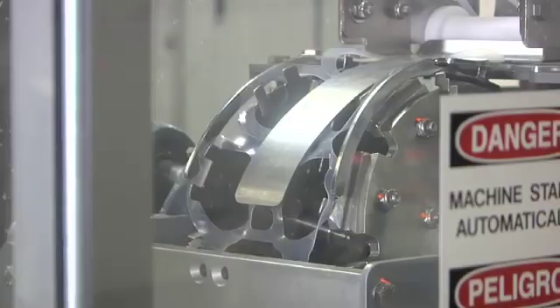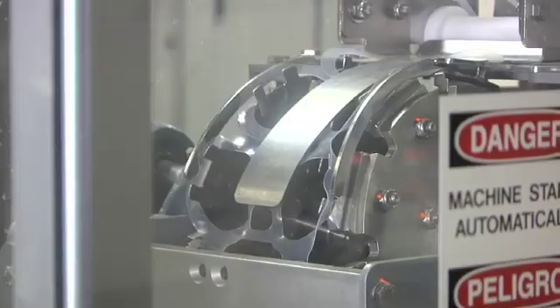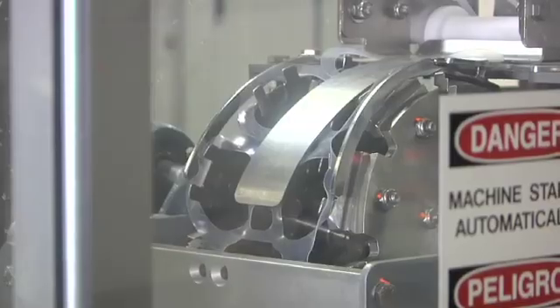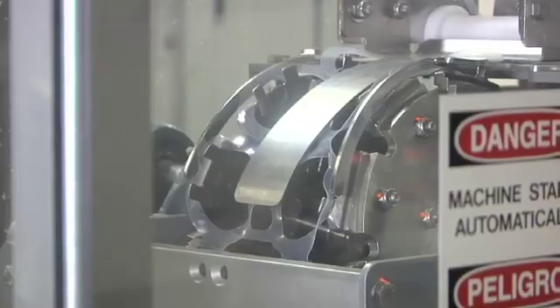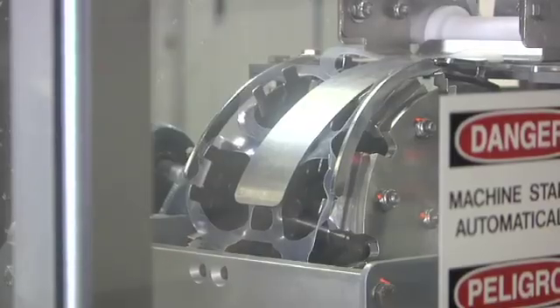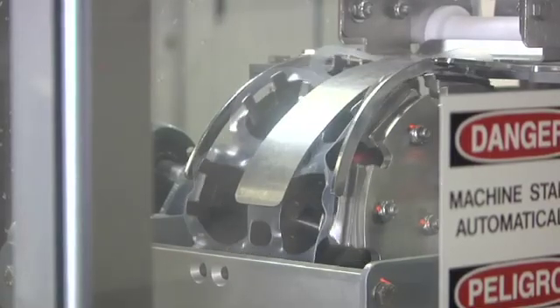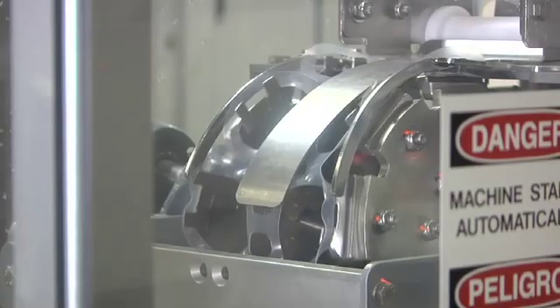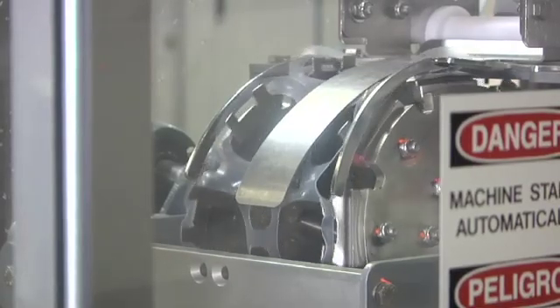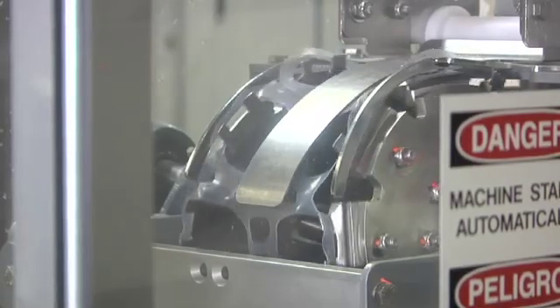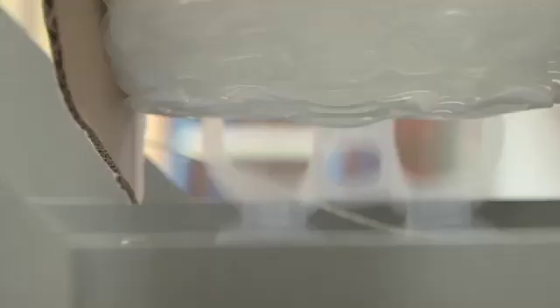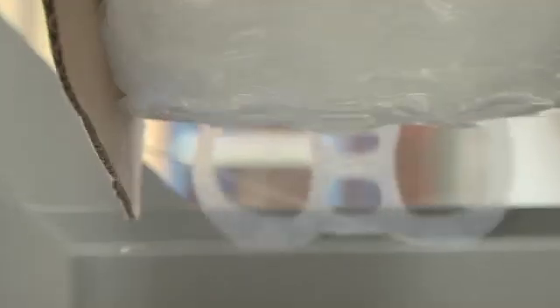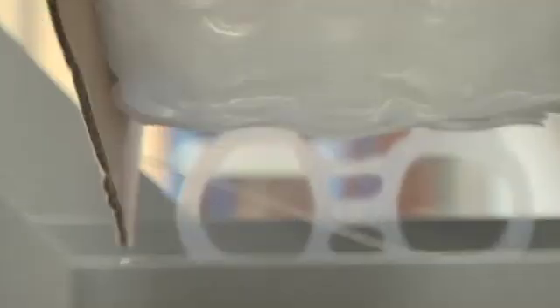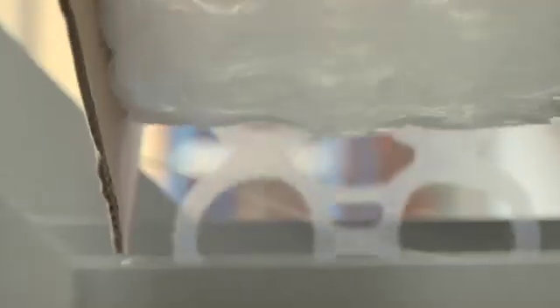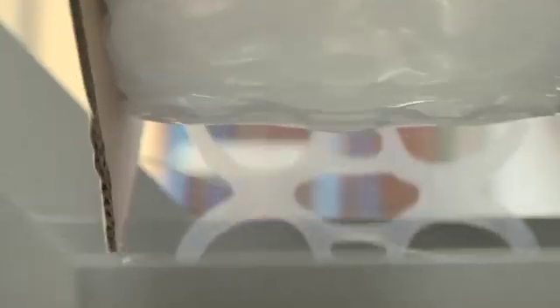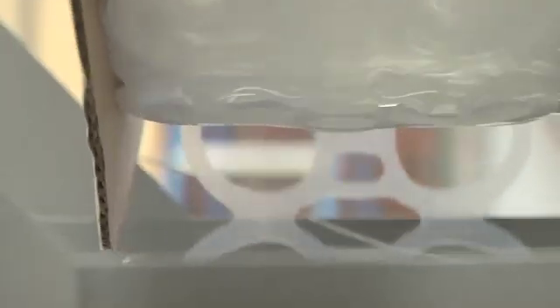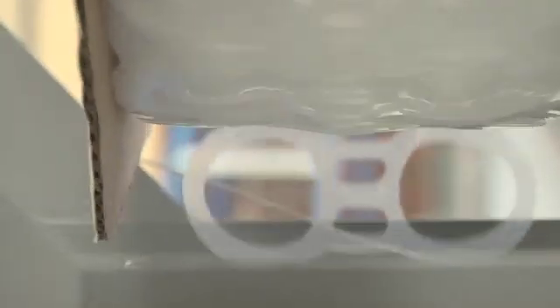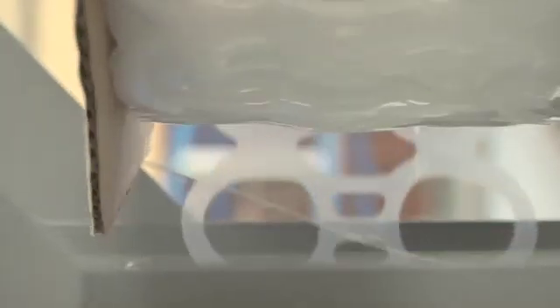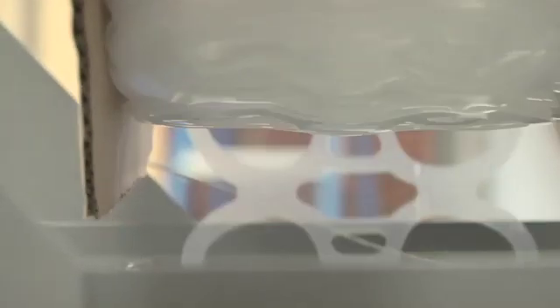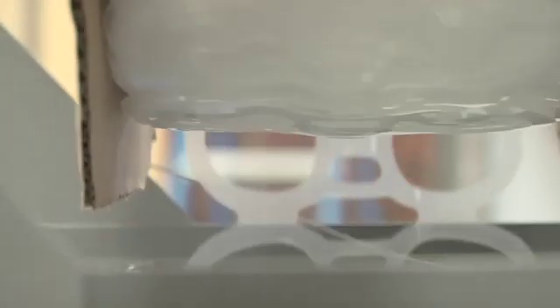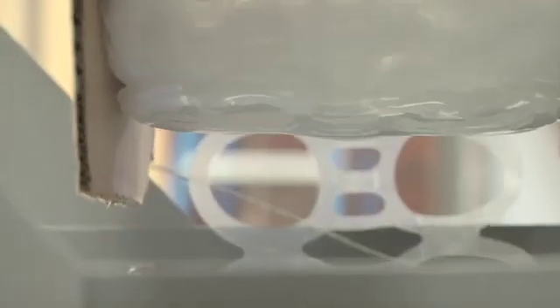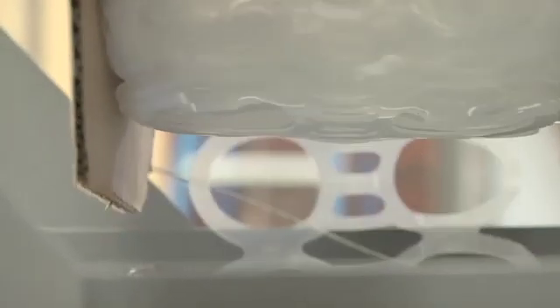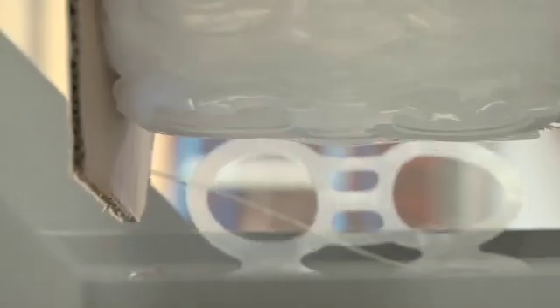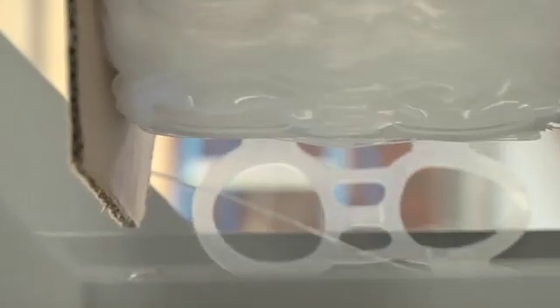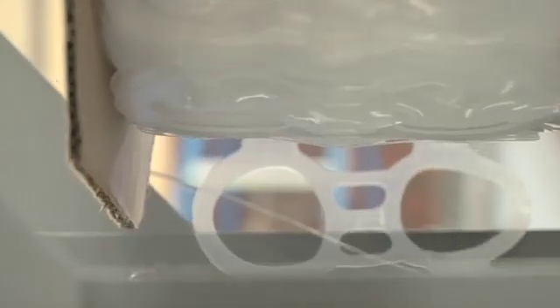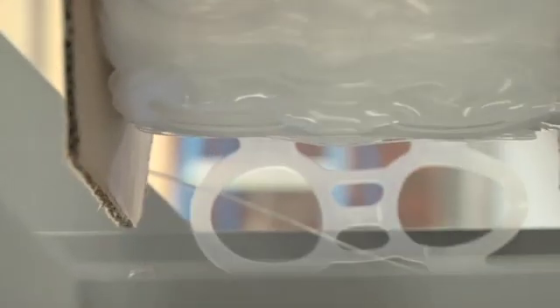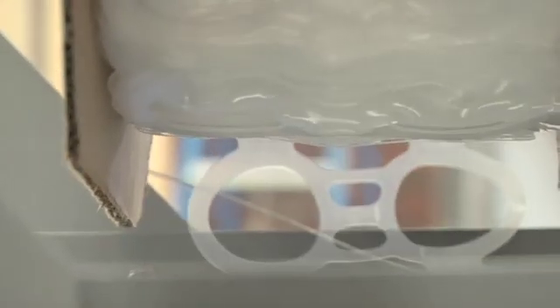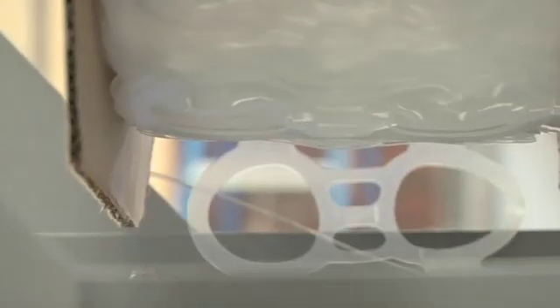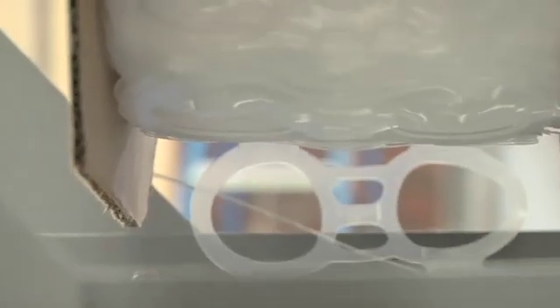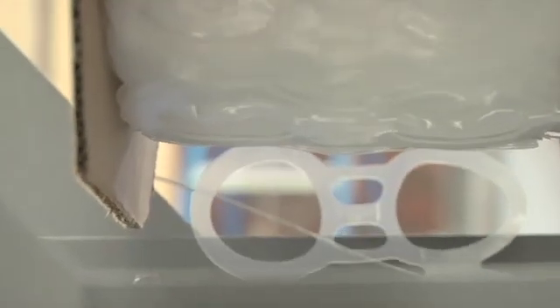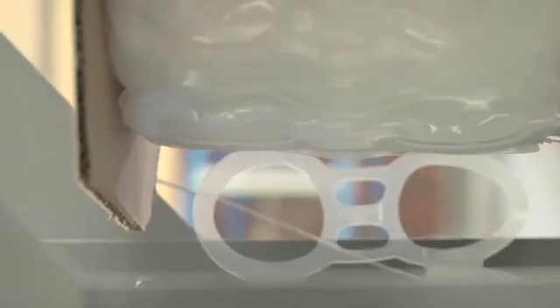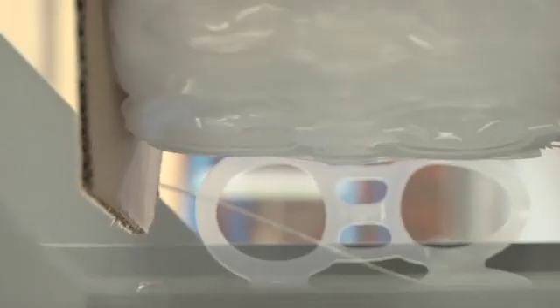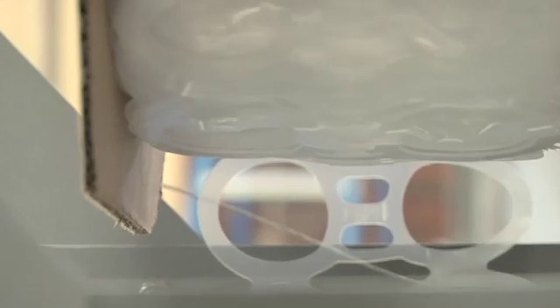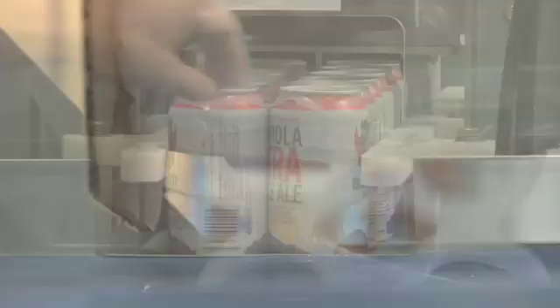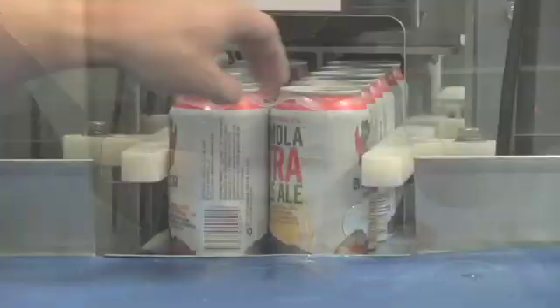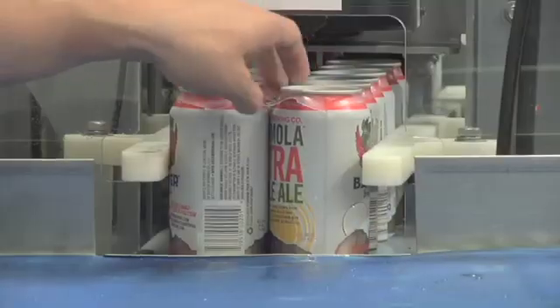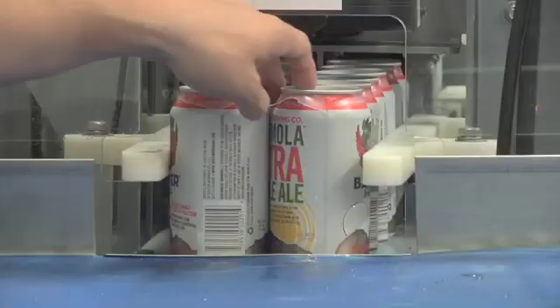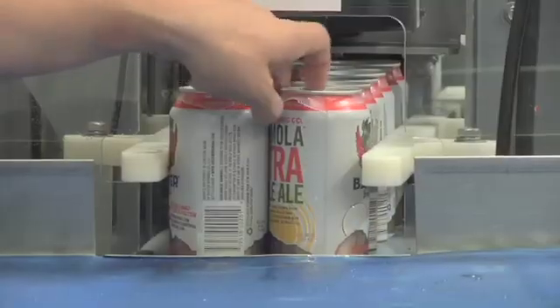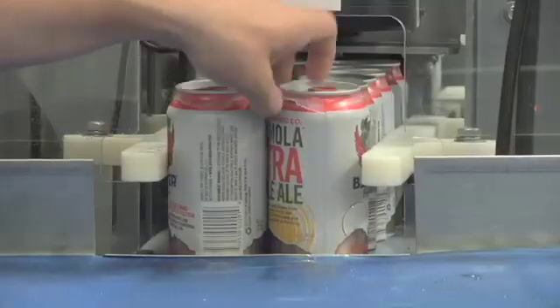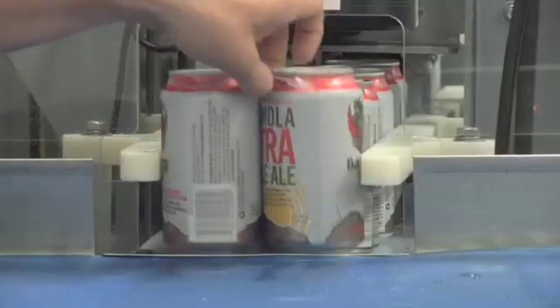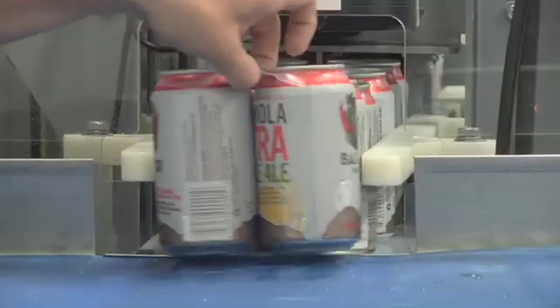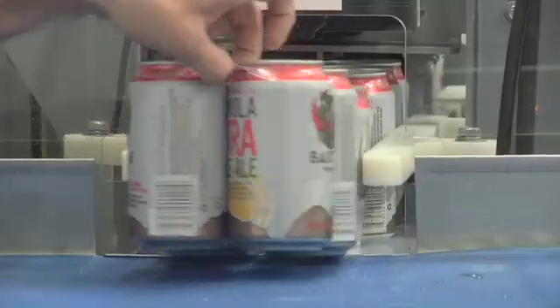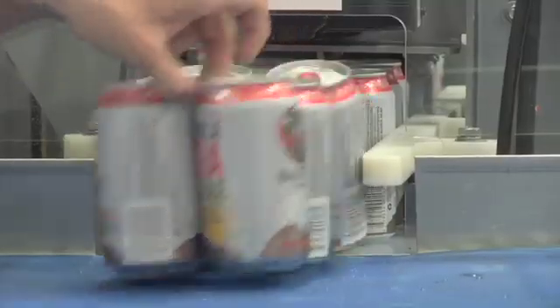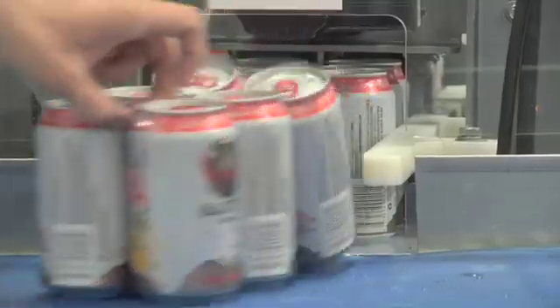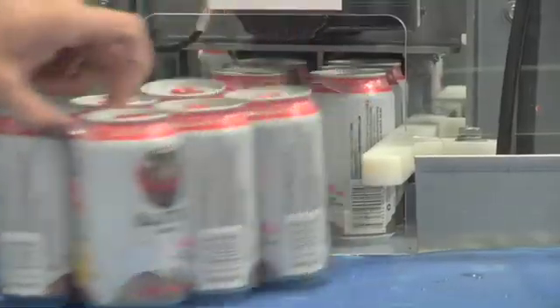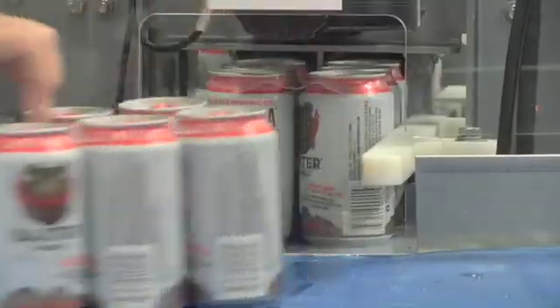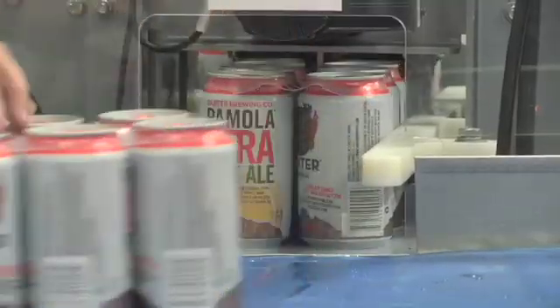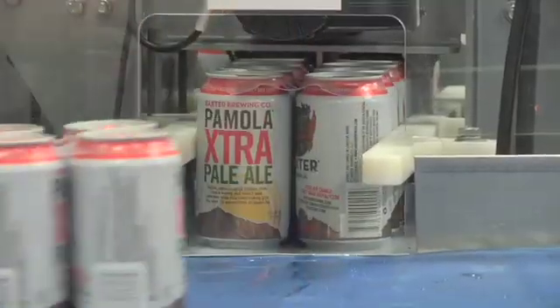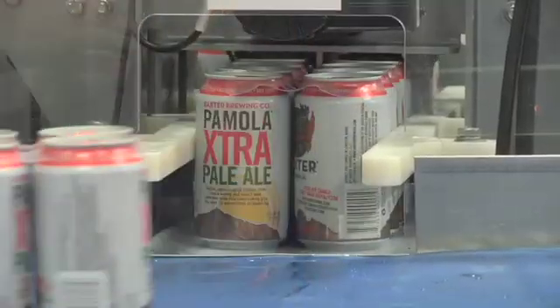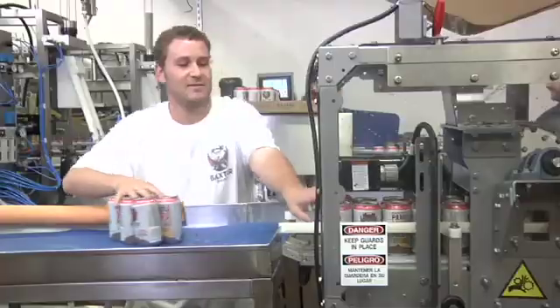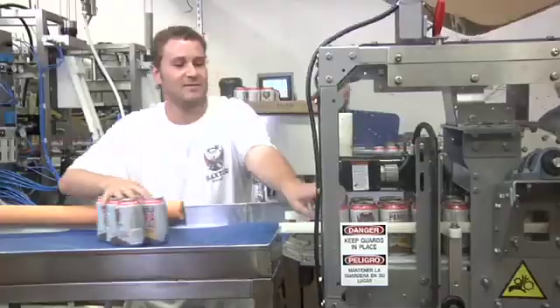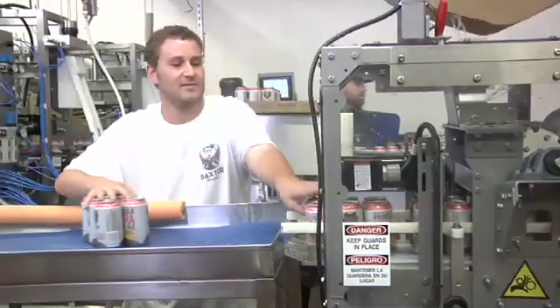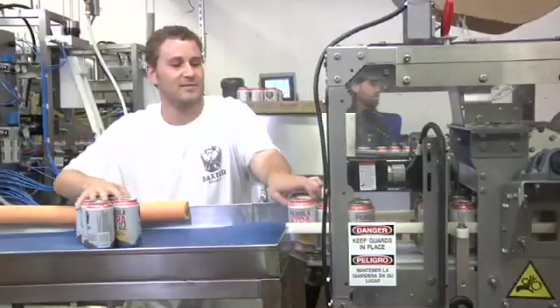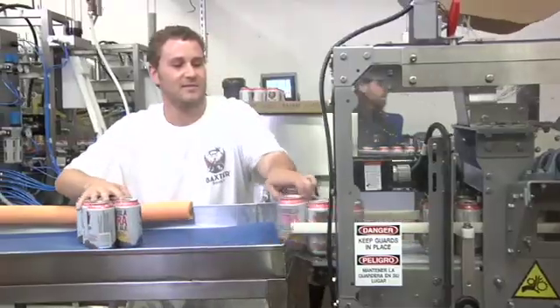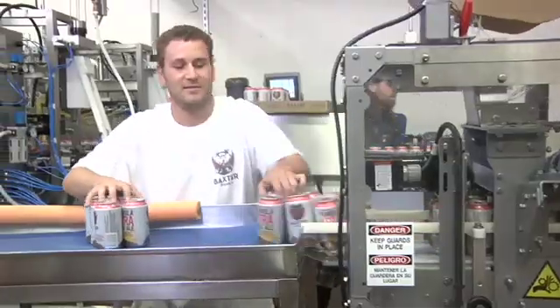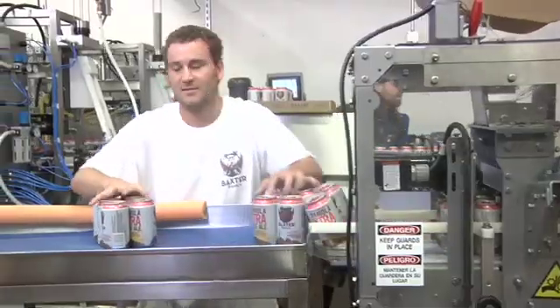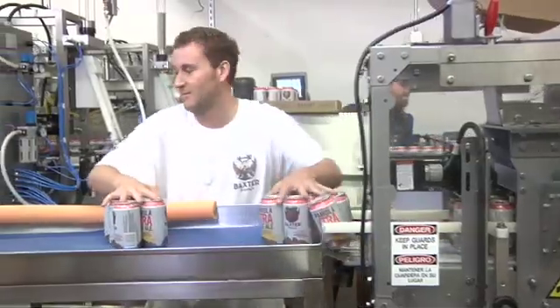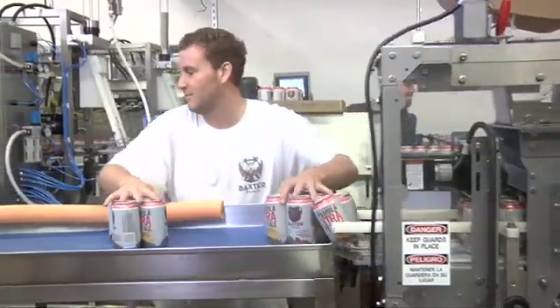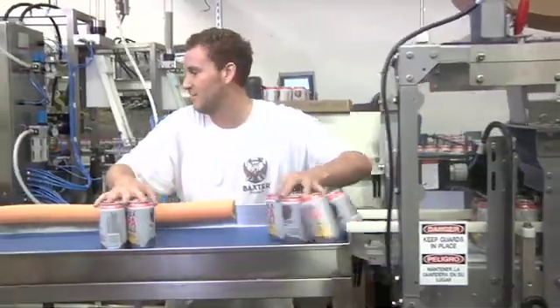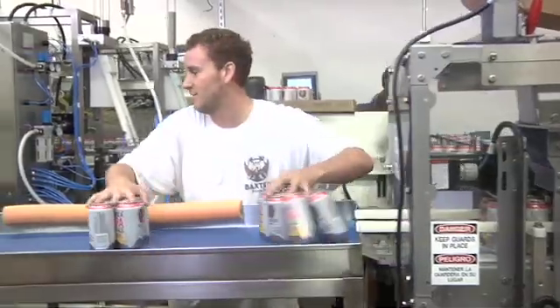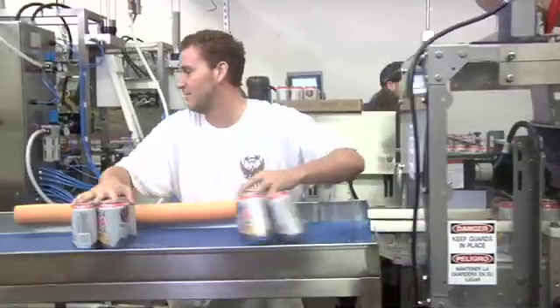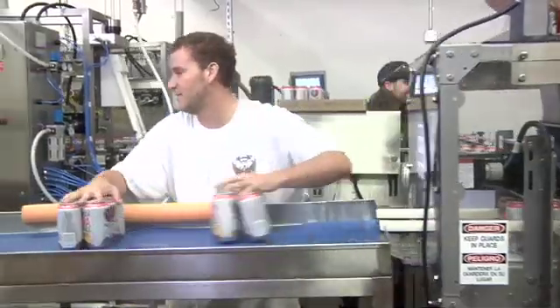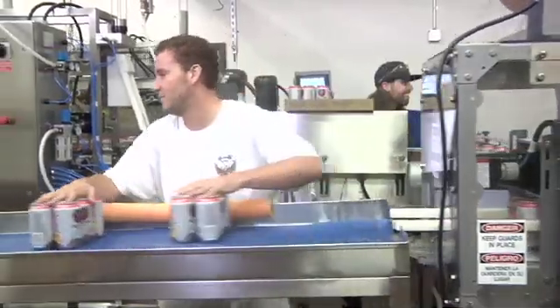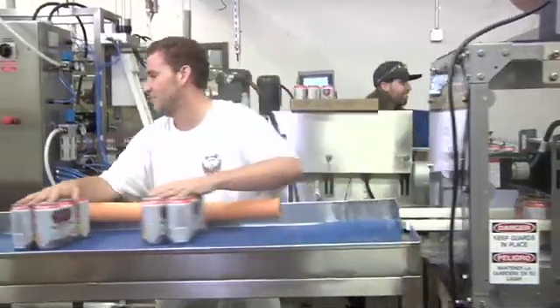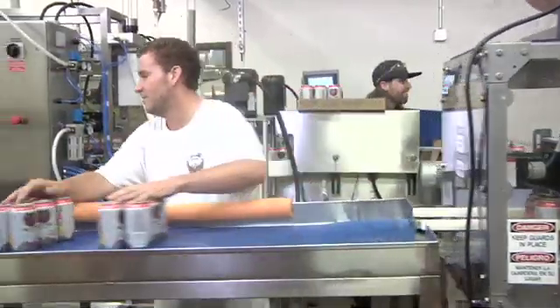The packing table receives the final product and allows for an accessible end point for an operator to build finished pallets.